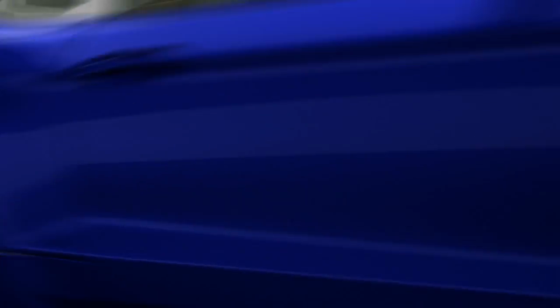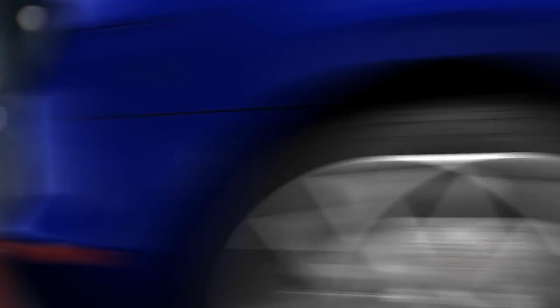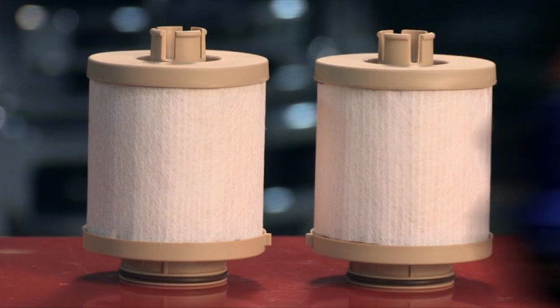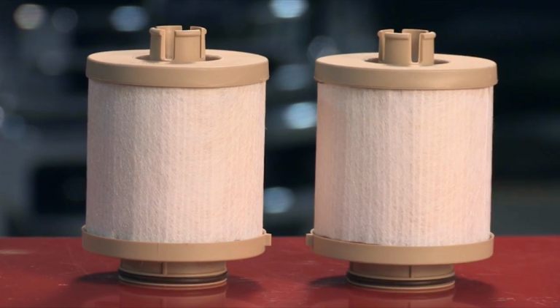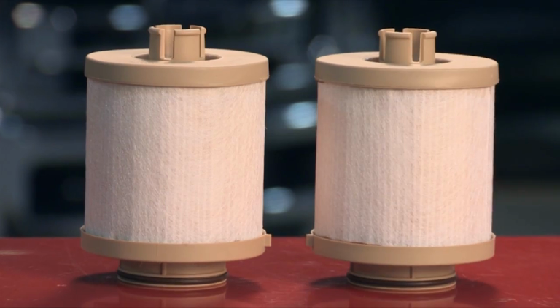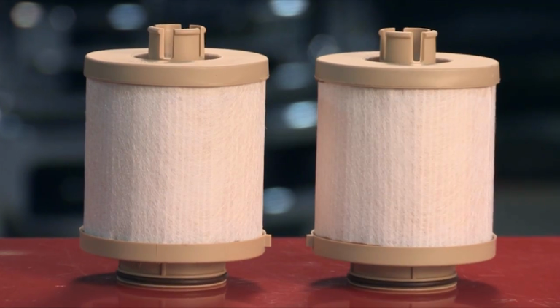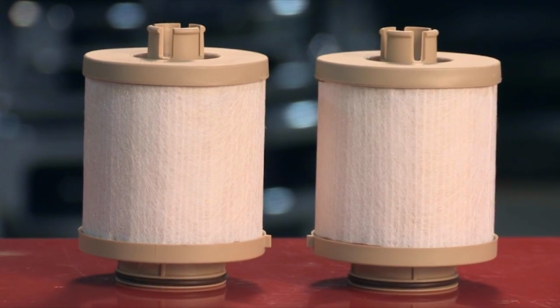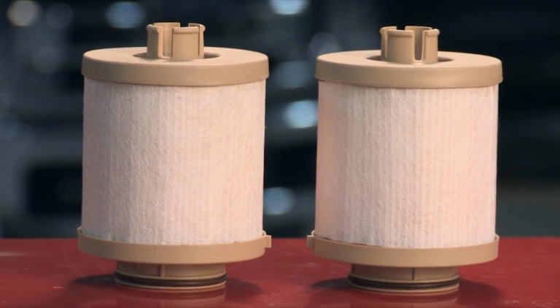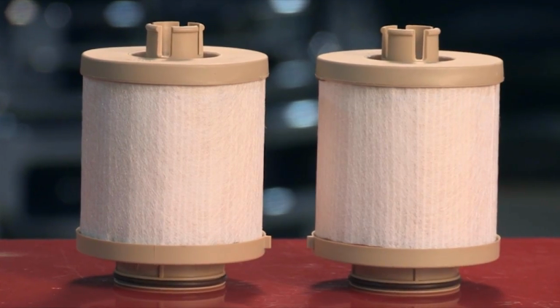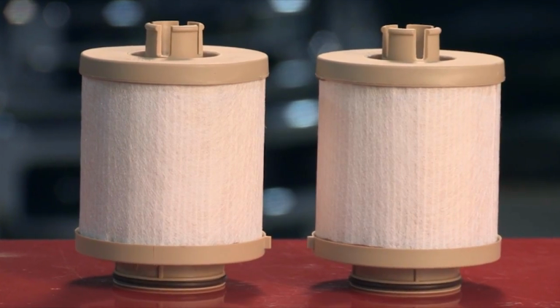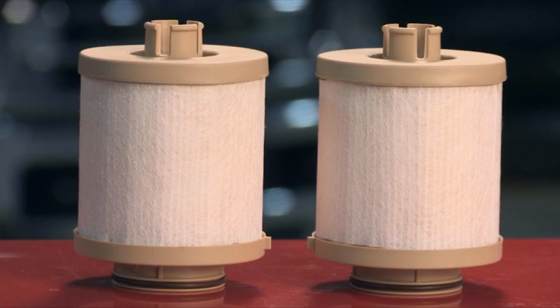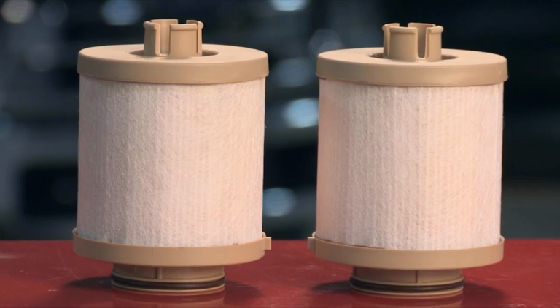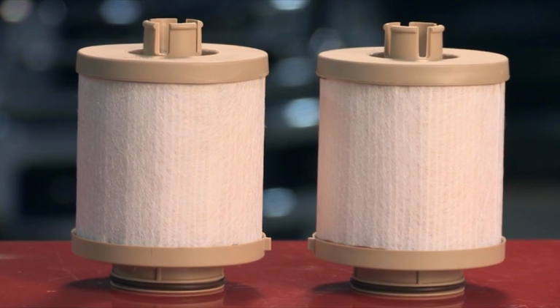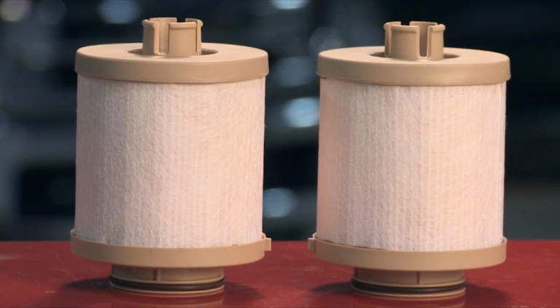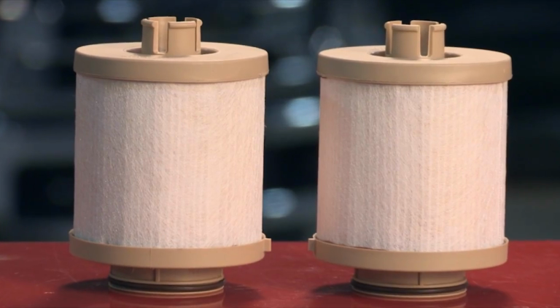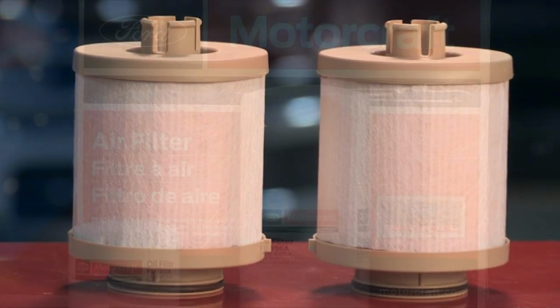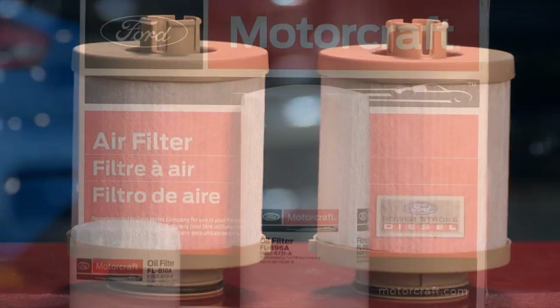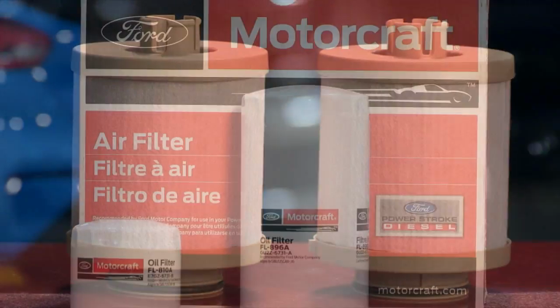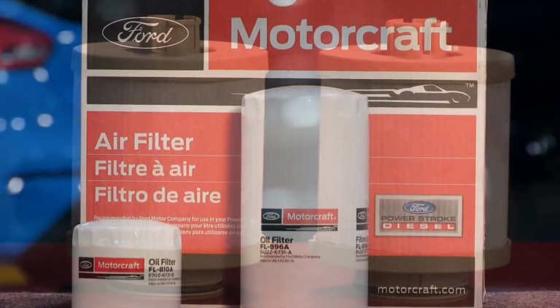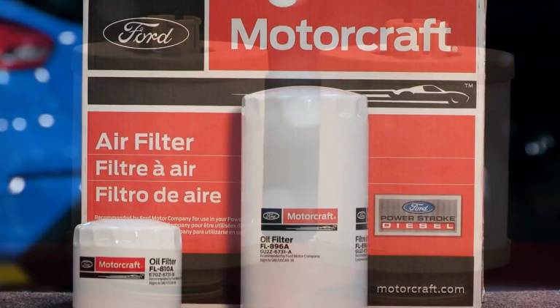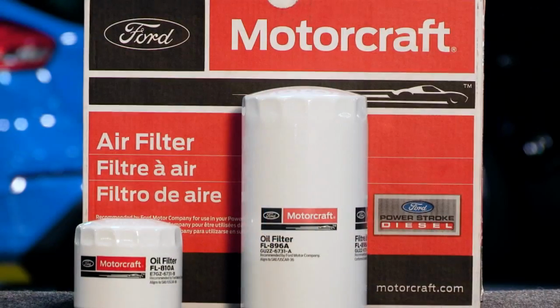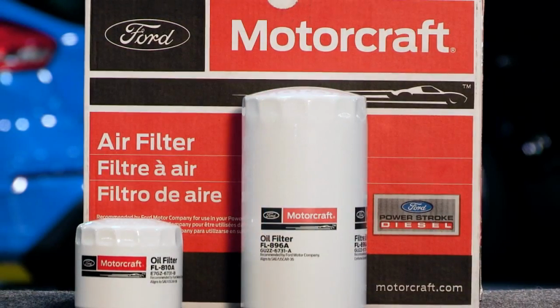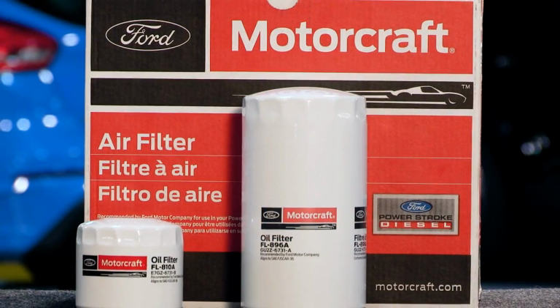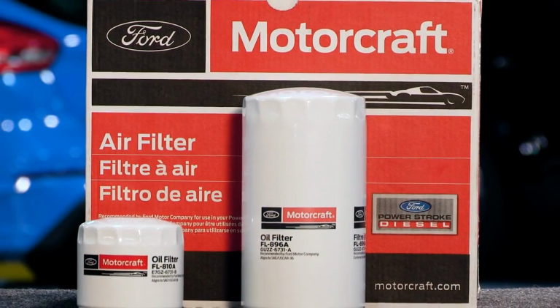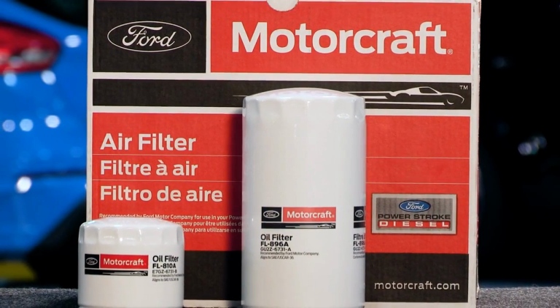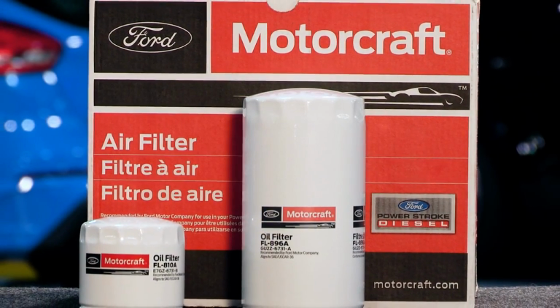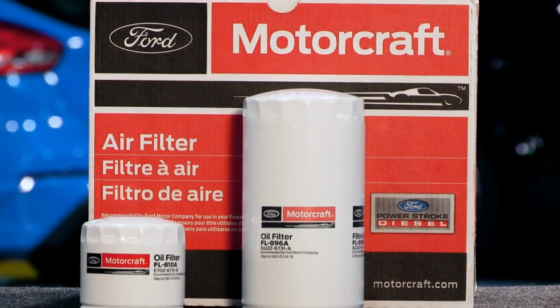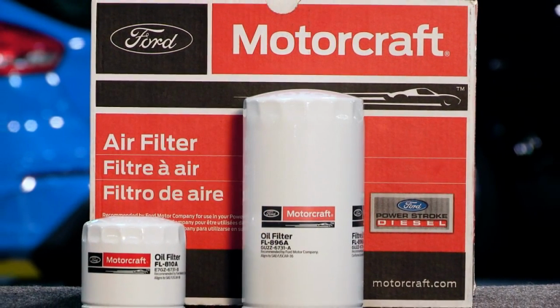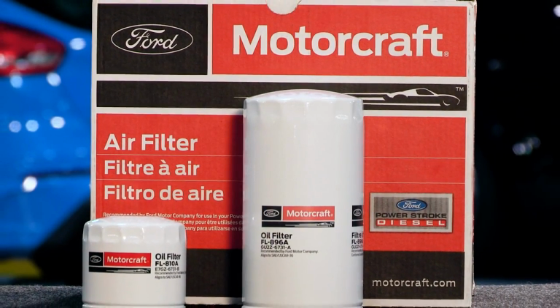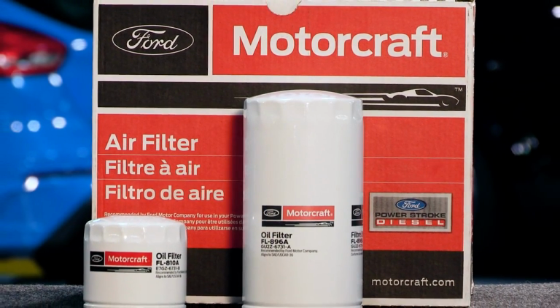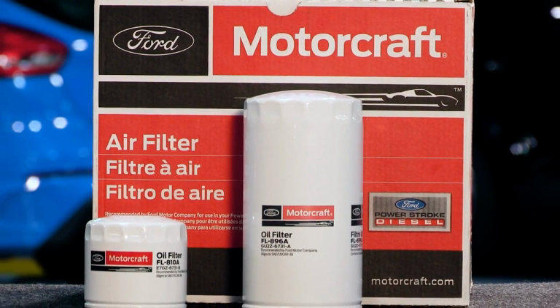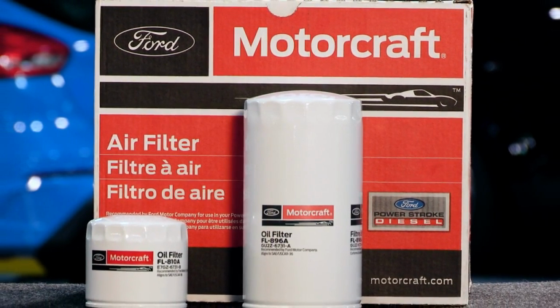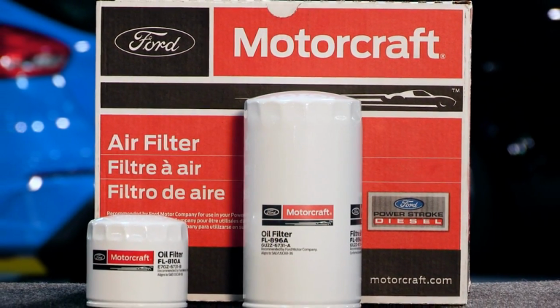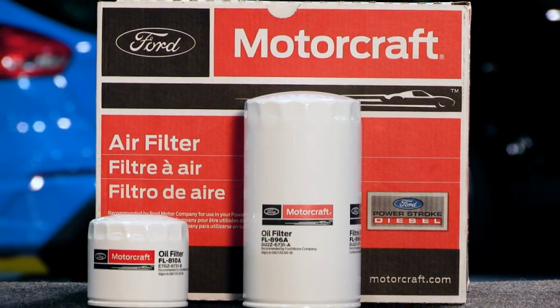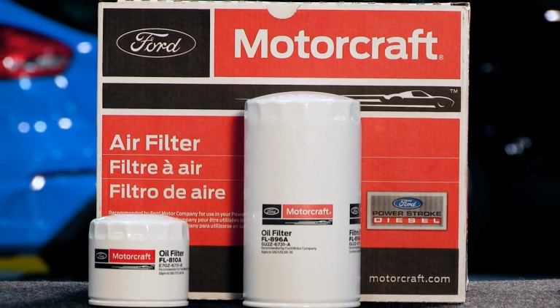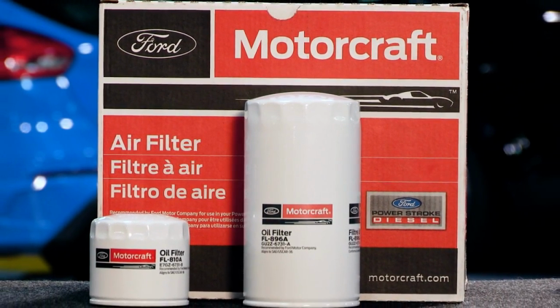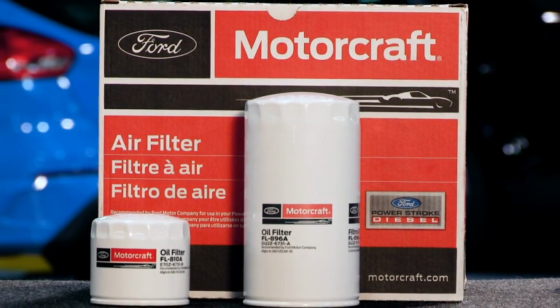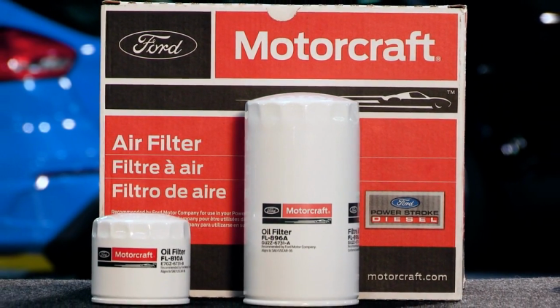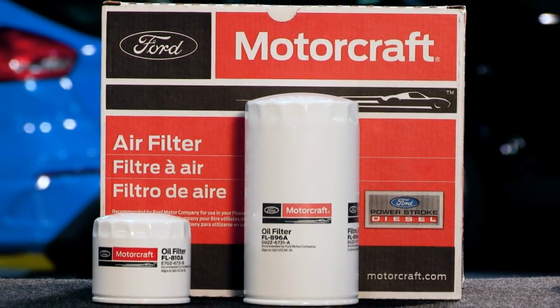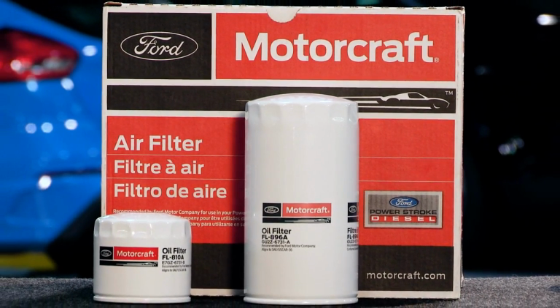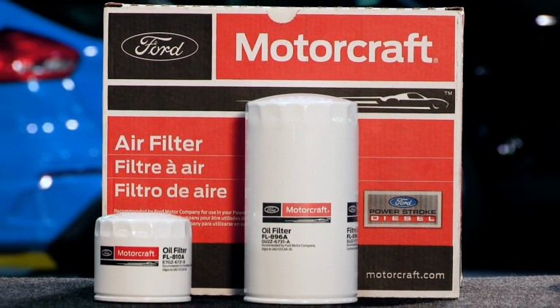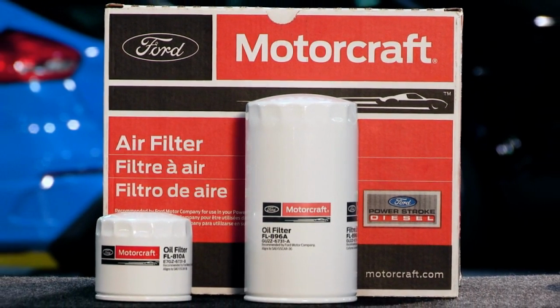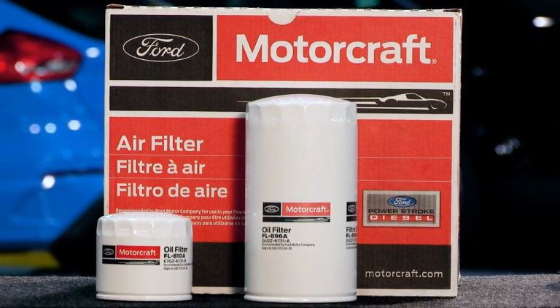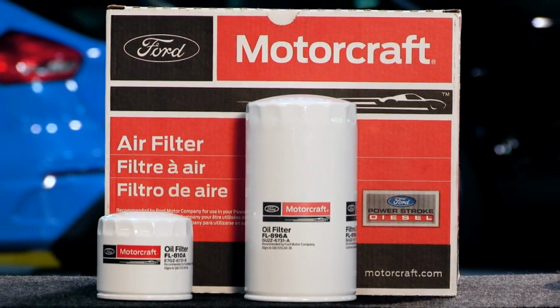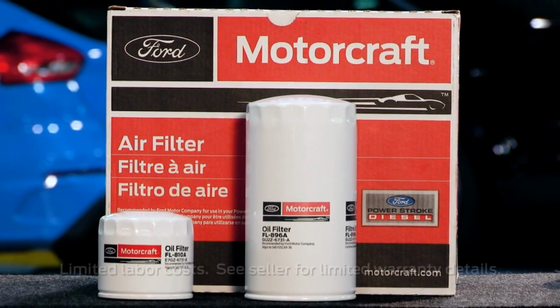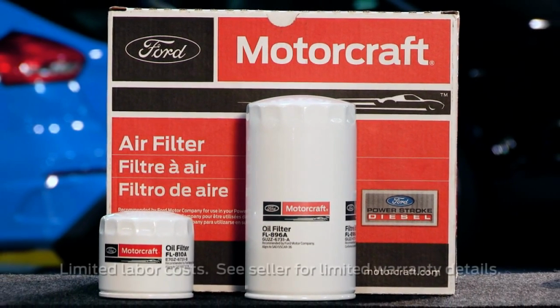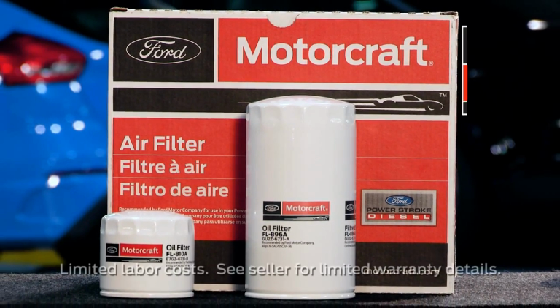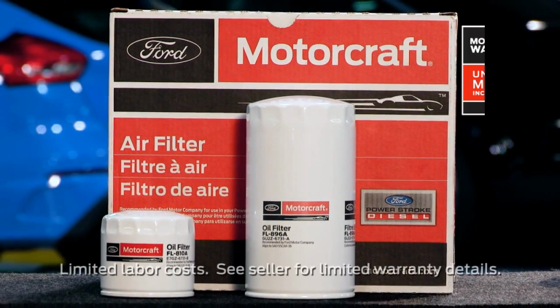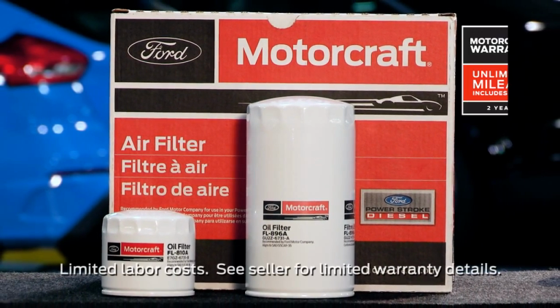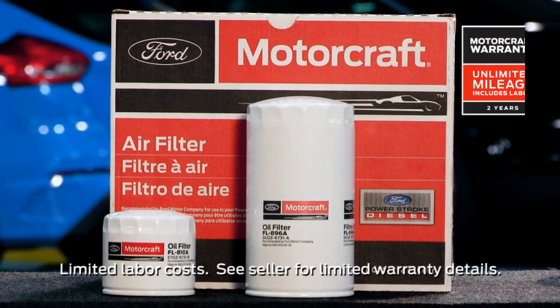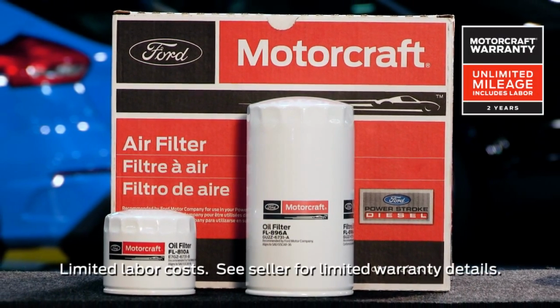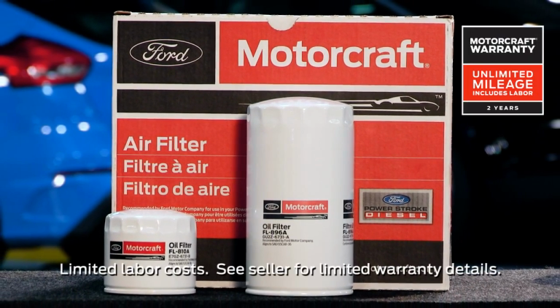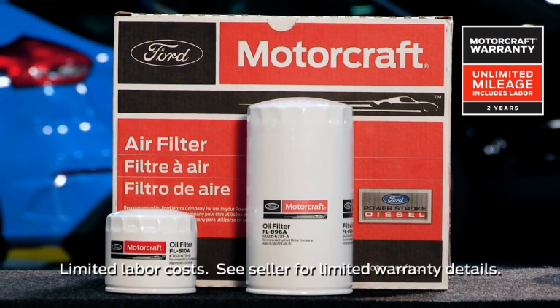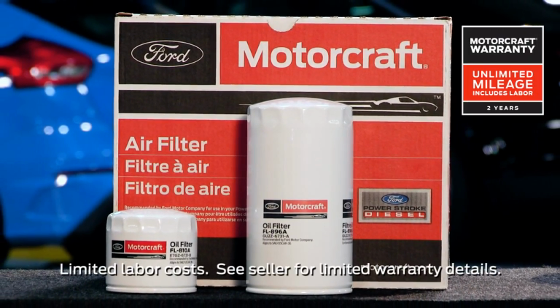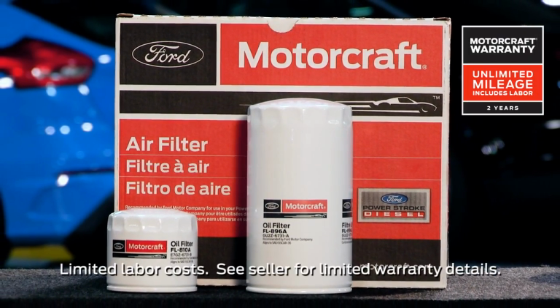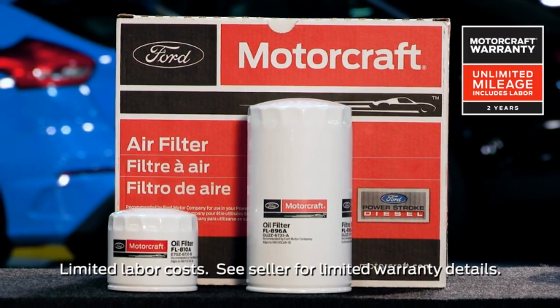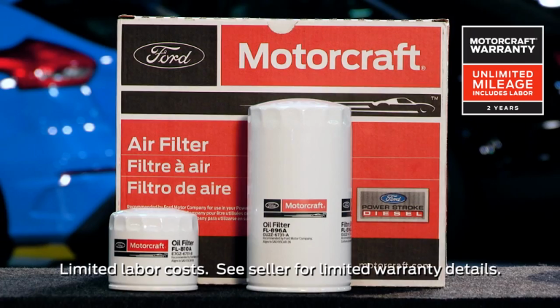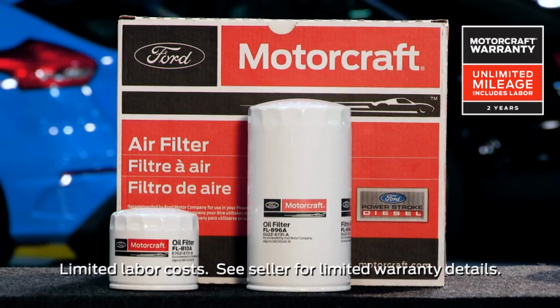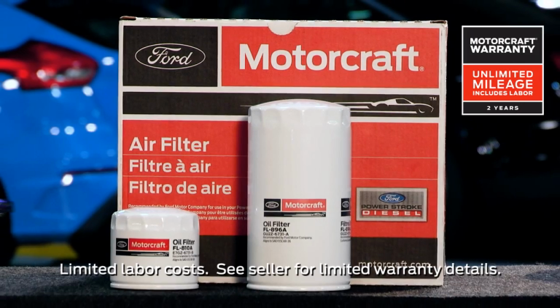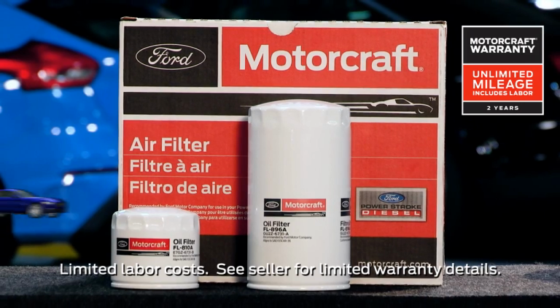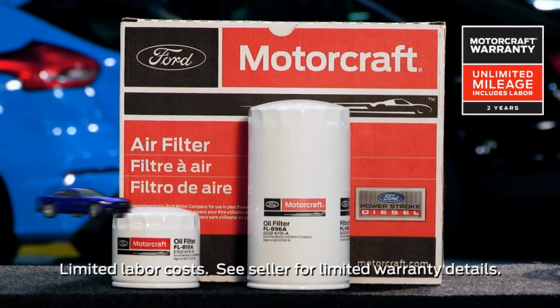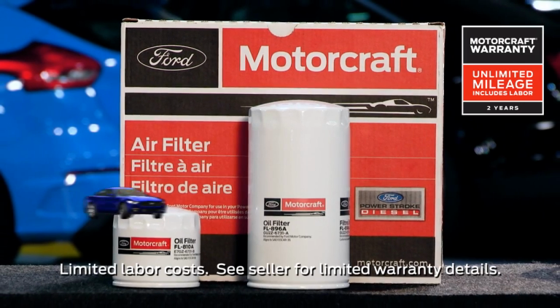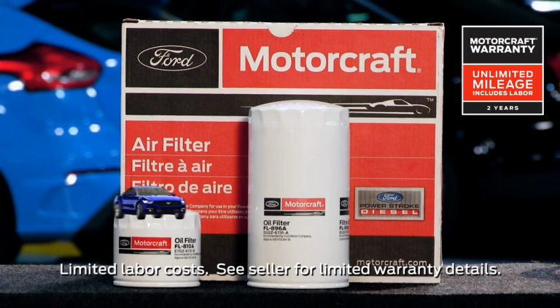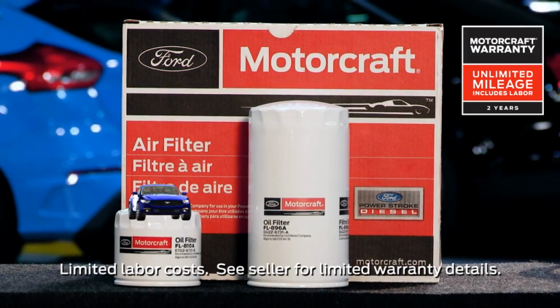And when you're choosing parts for all of your repairs, remember that Motorcraft parts feature a two-year, unlimited mileage warranty.